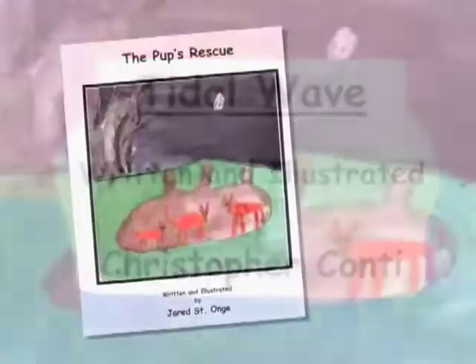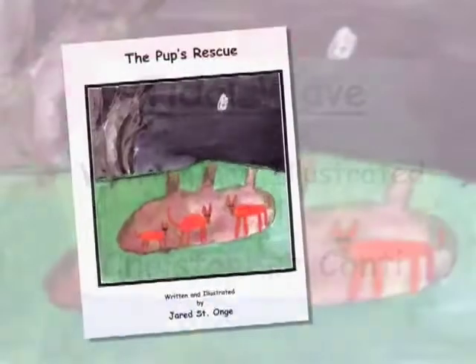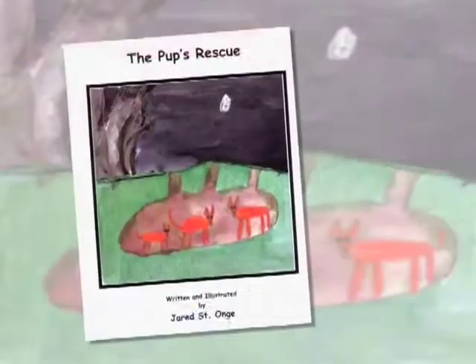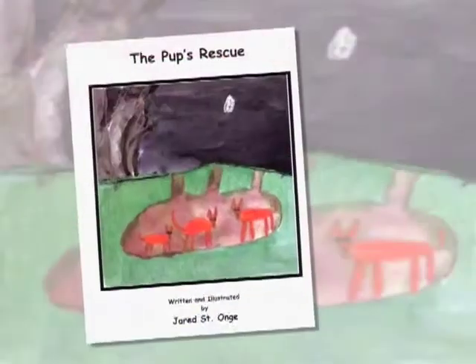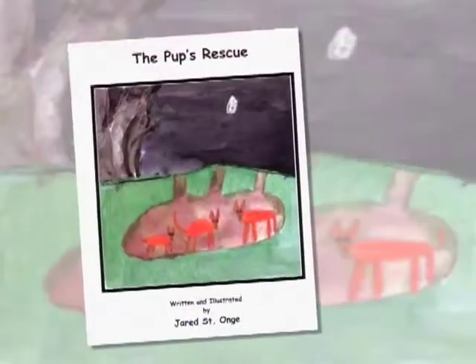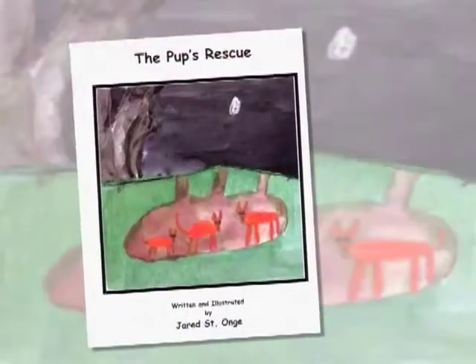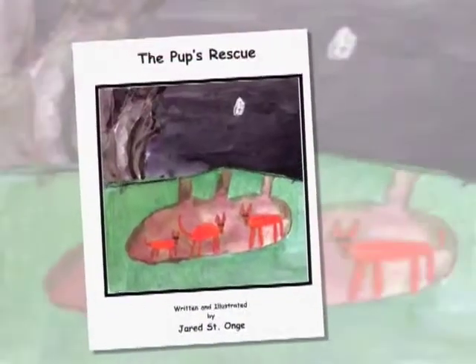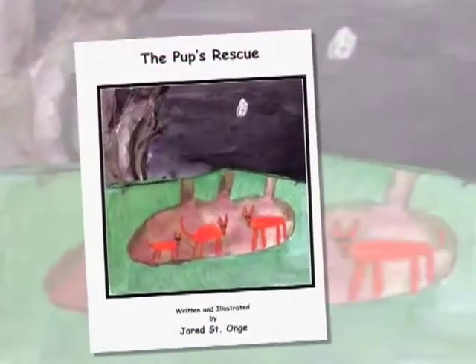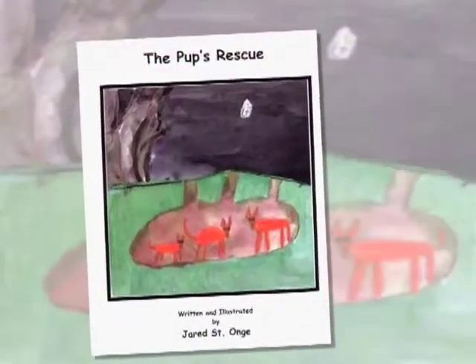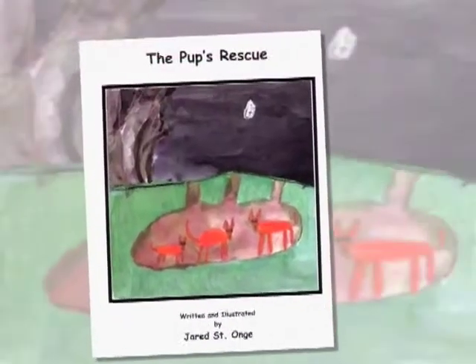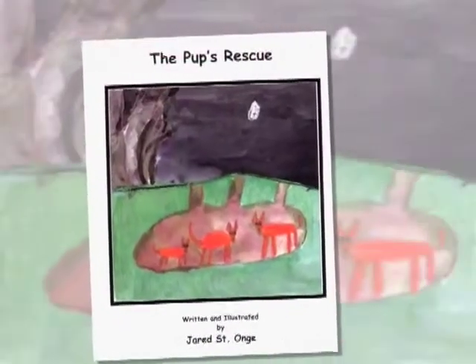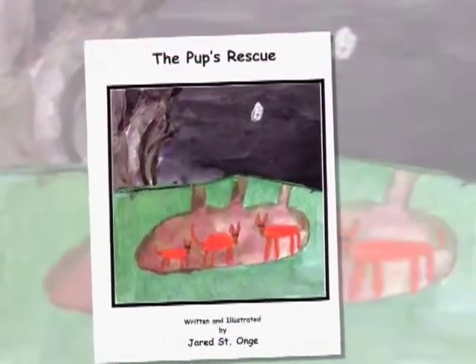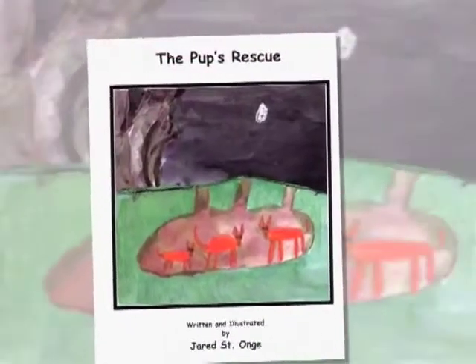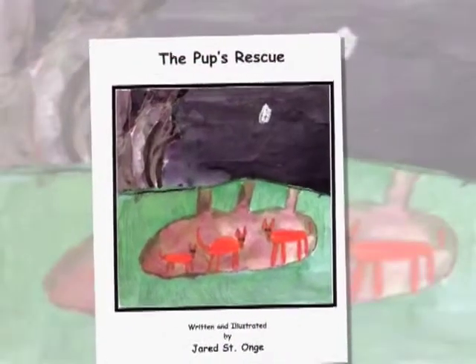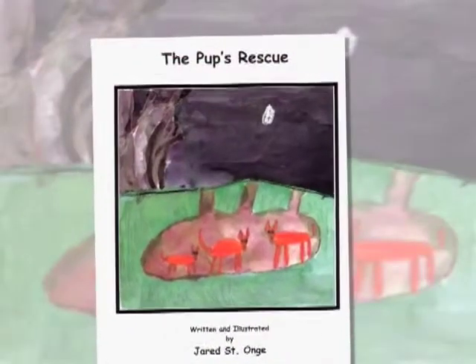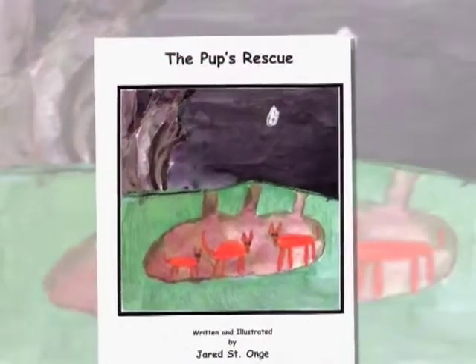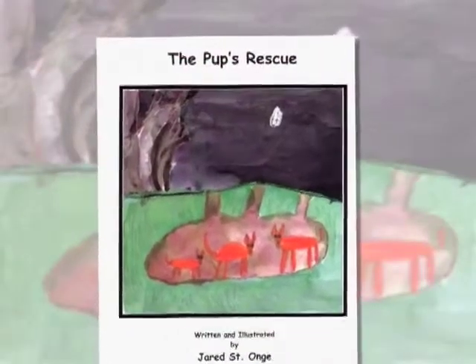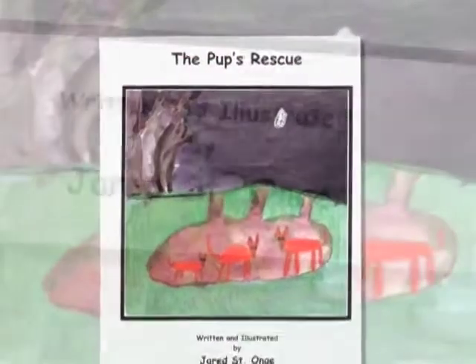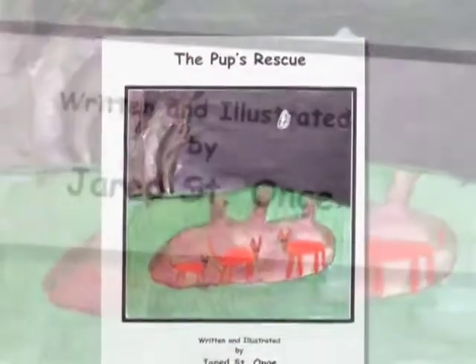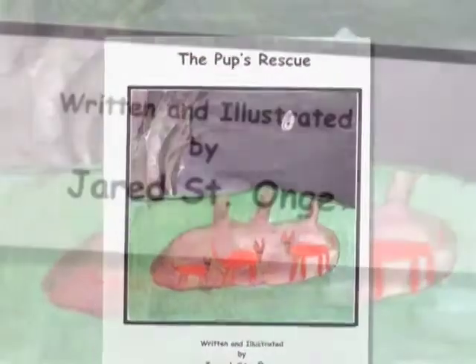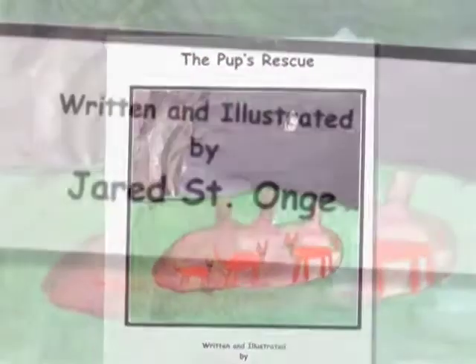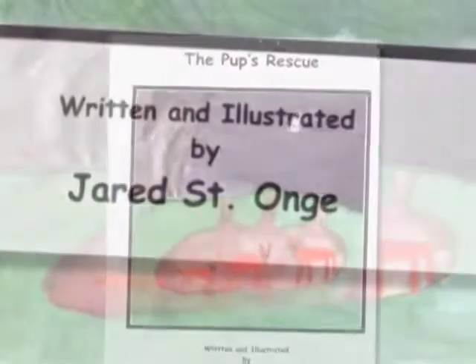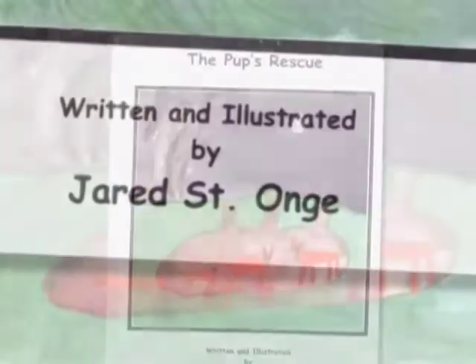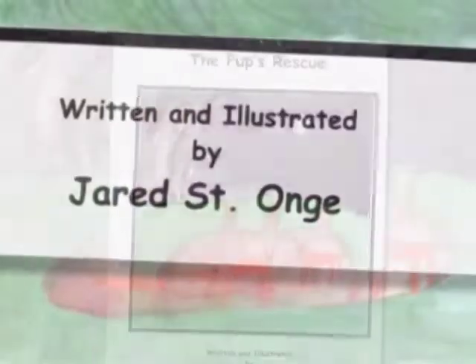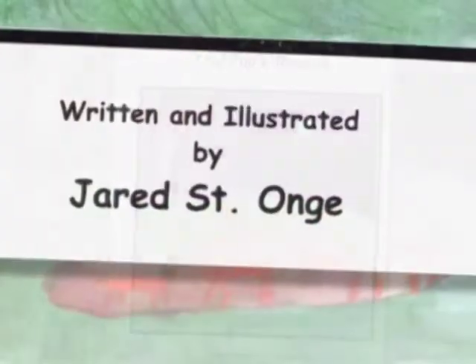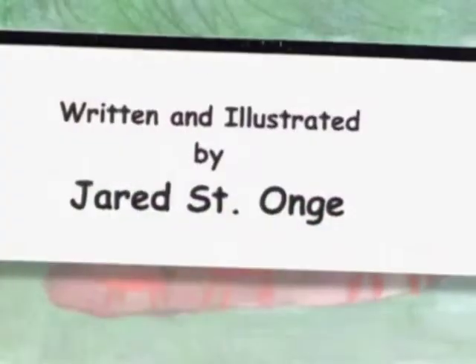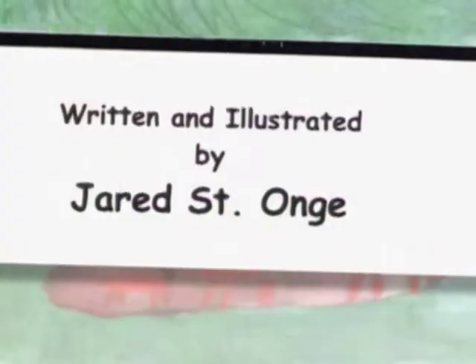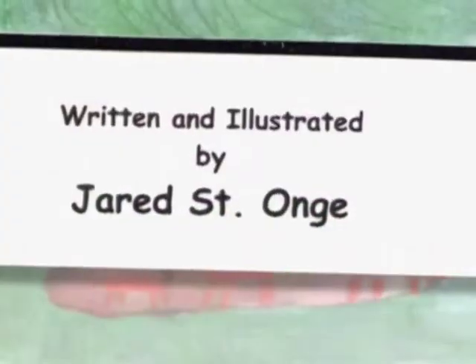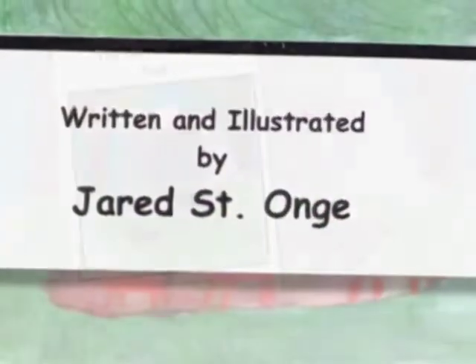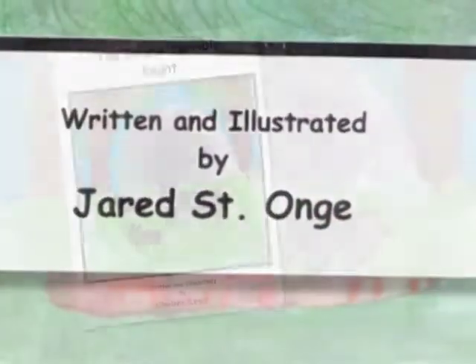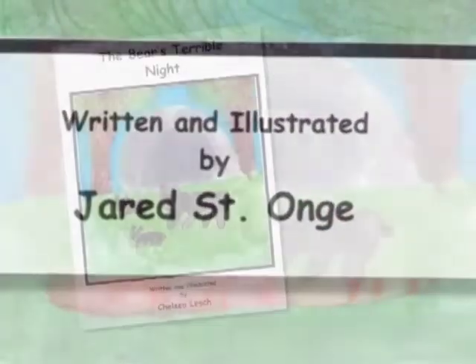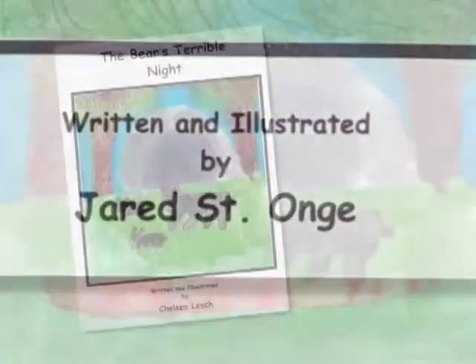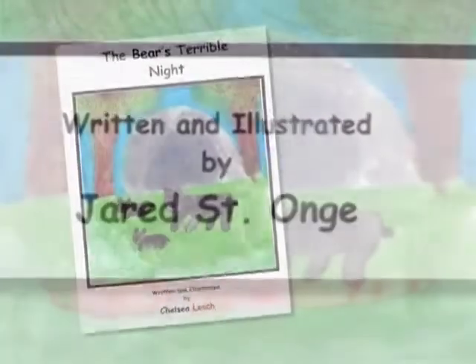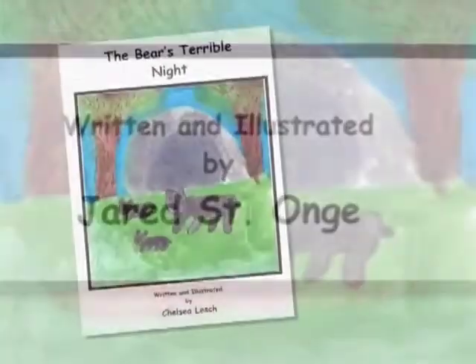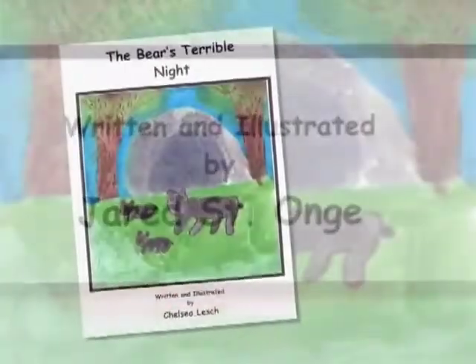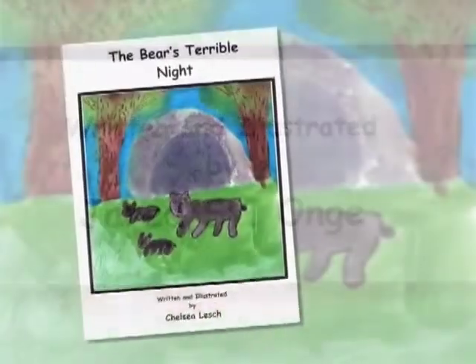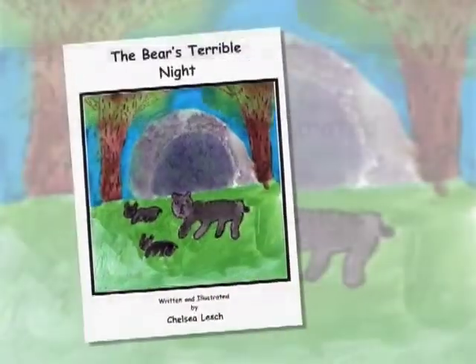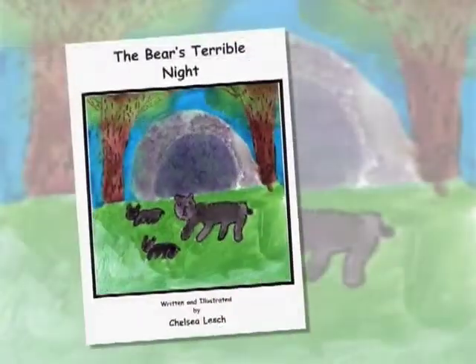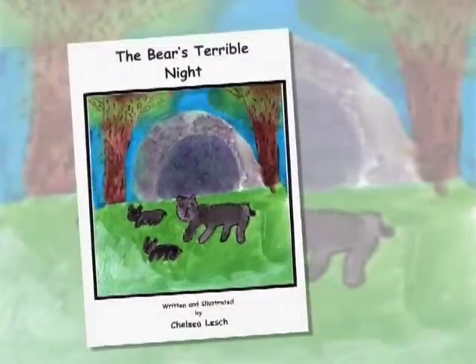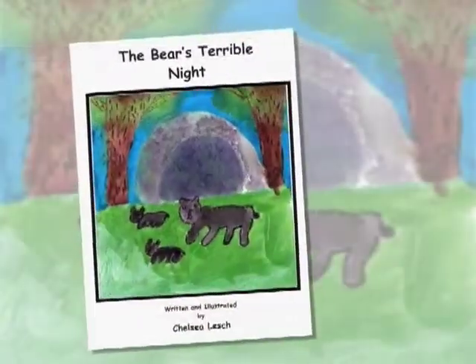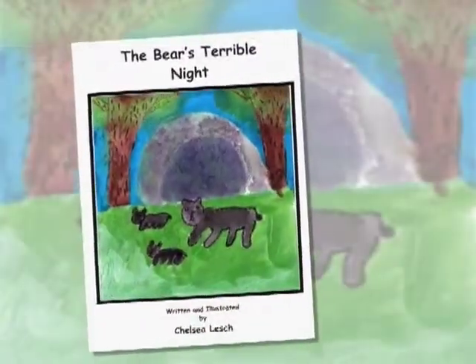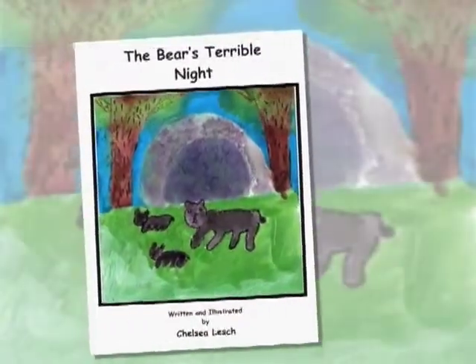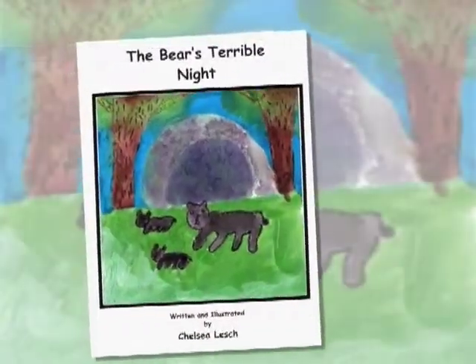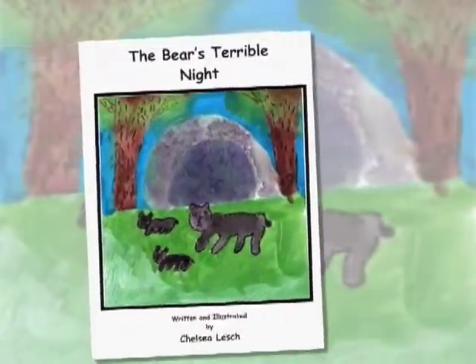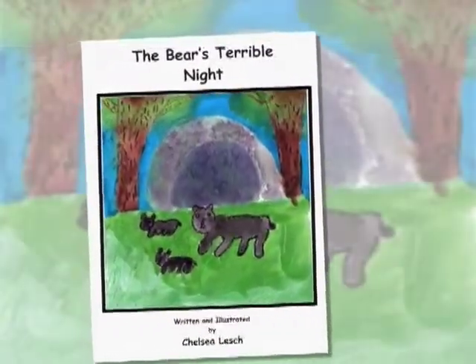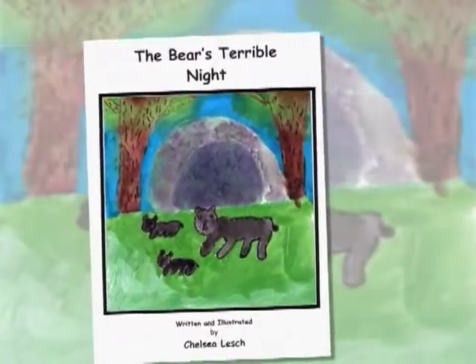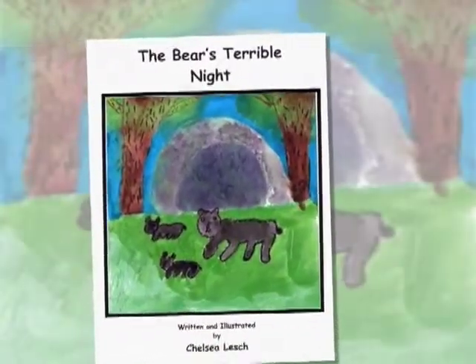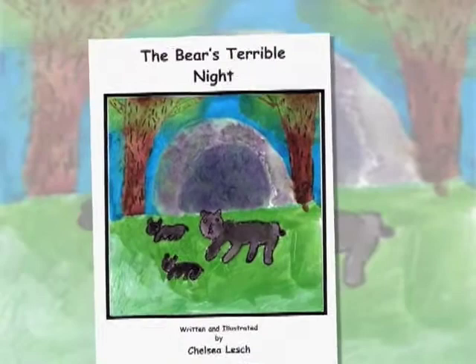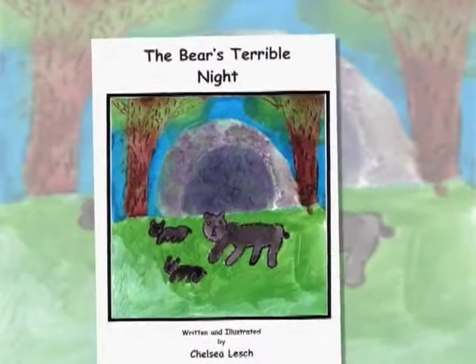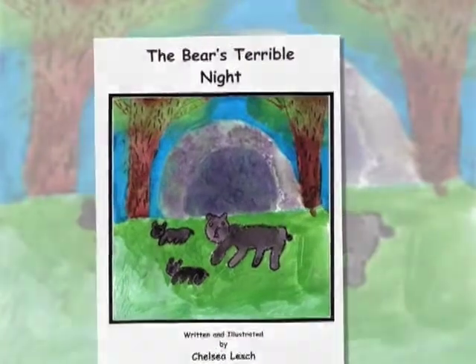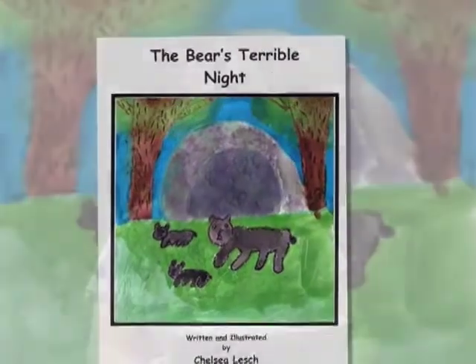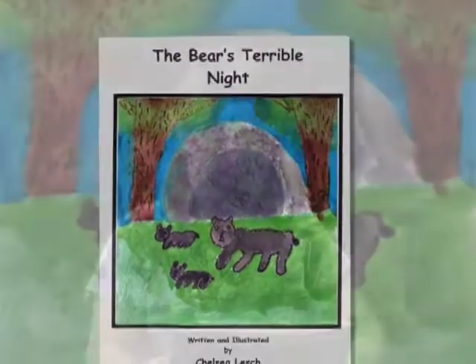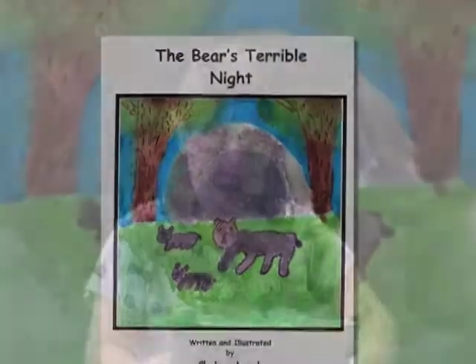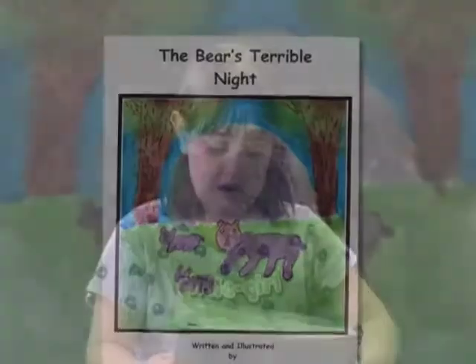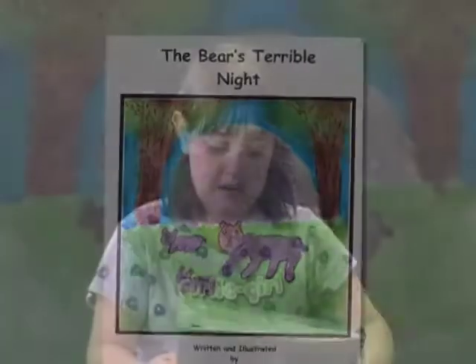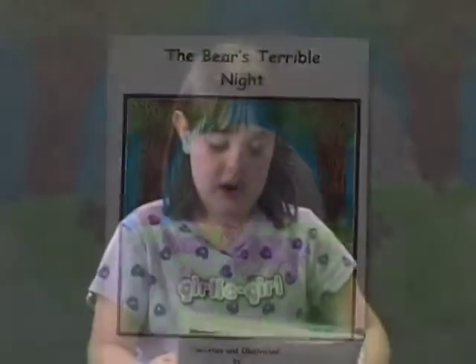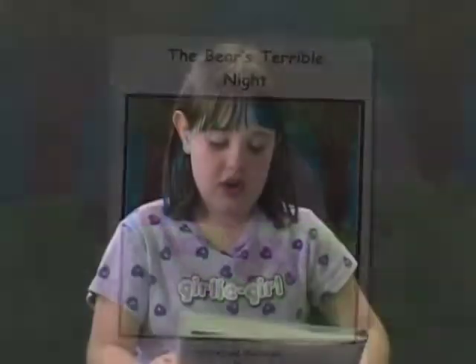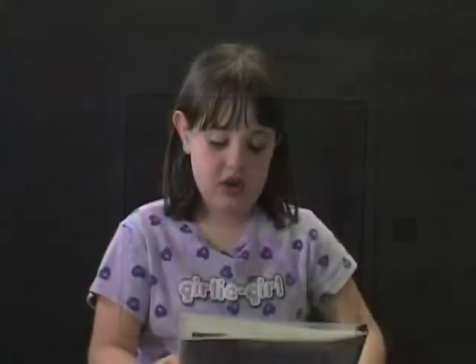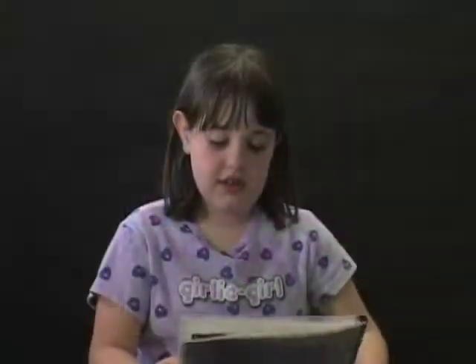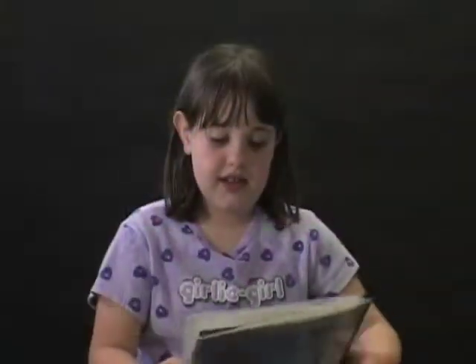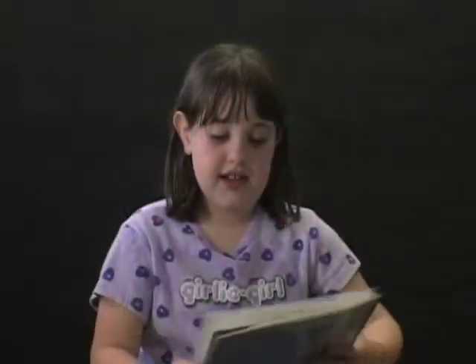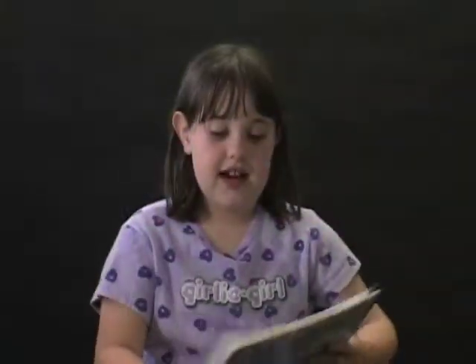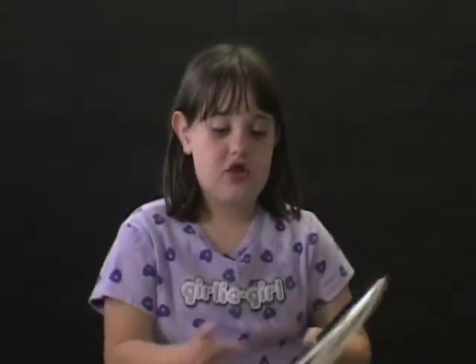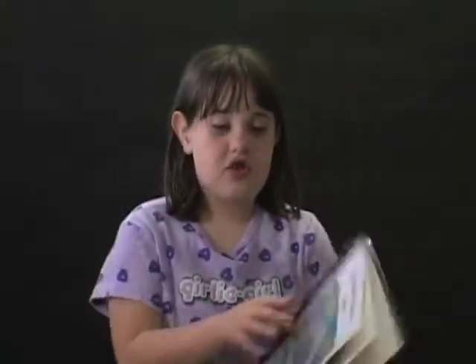The Pup's Rescue, written and illustrated by Jared St. Orange. The Bear's Terrible Night, written and illustrated by Chelsea Lash.